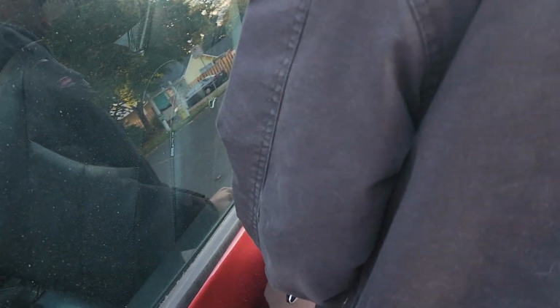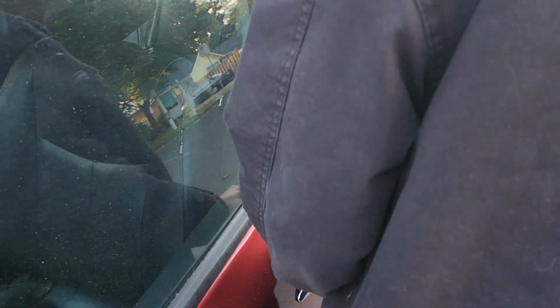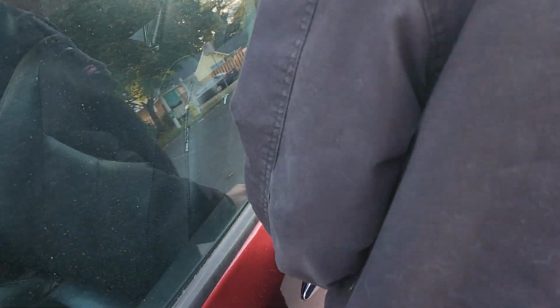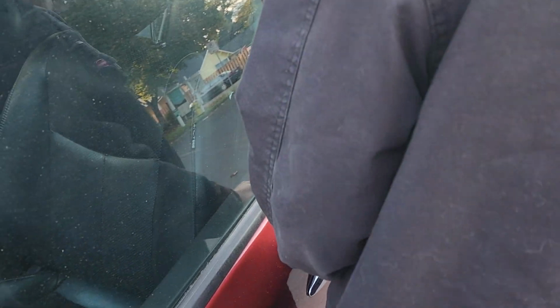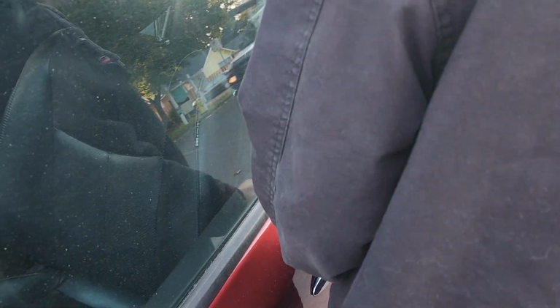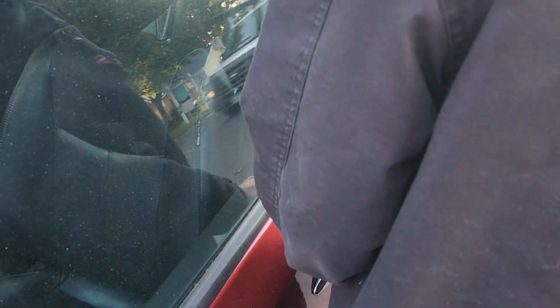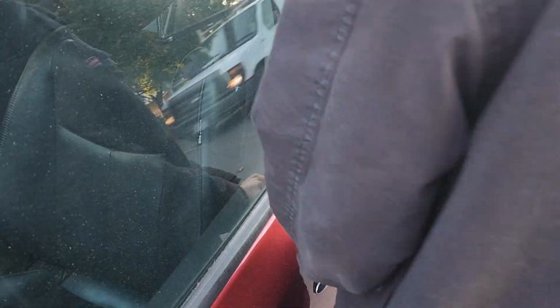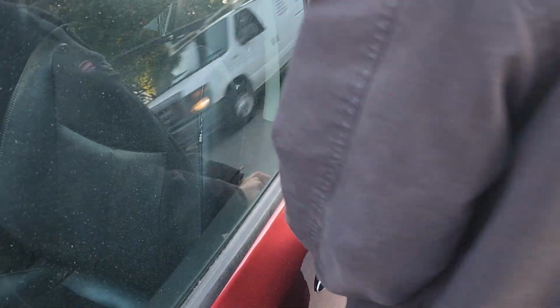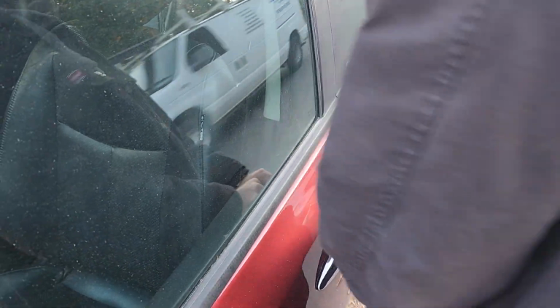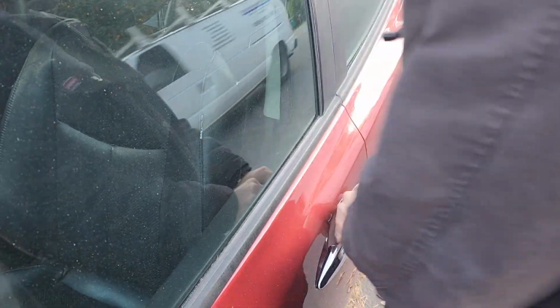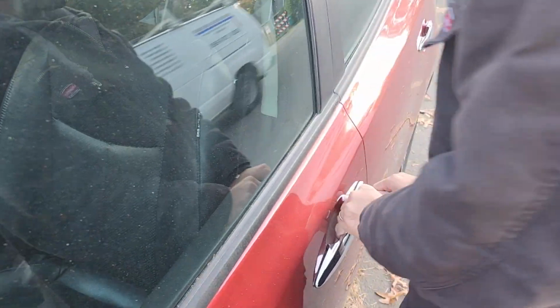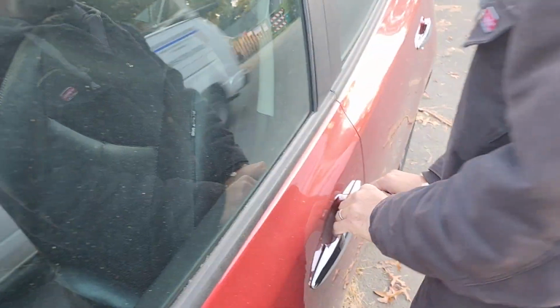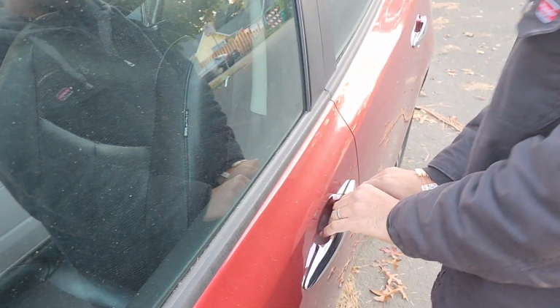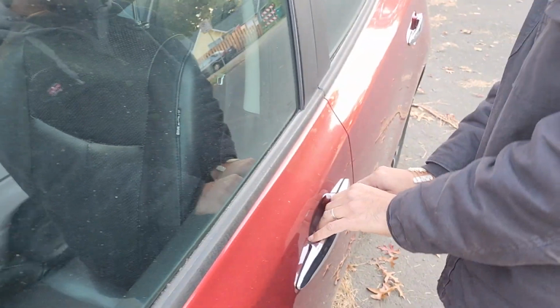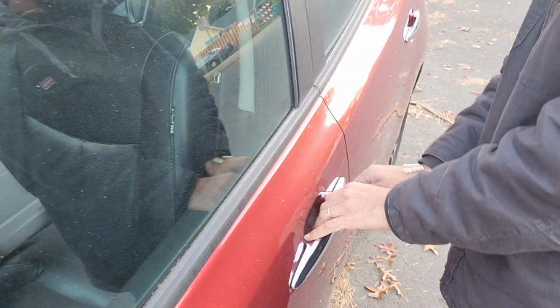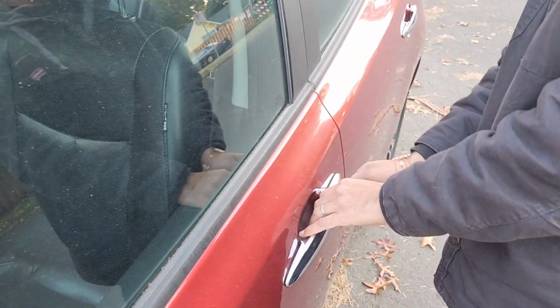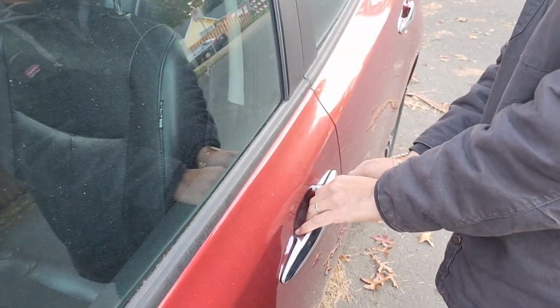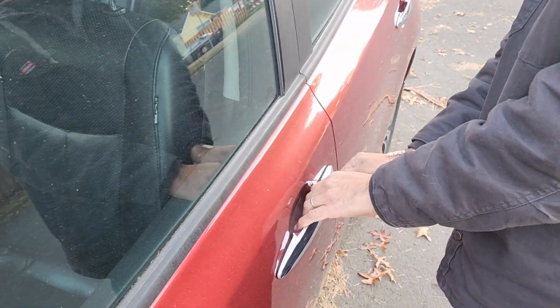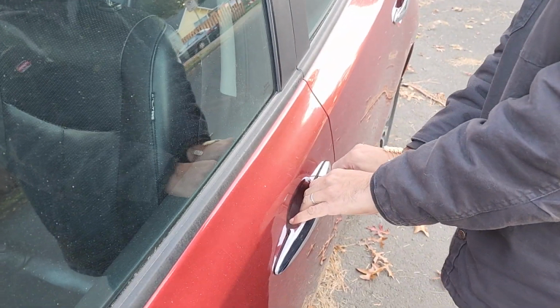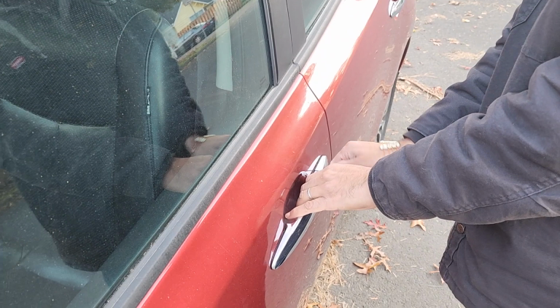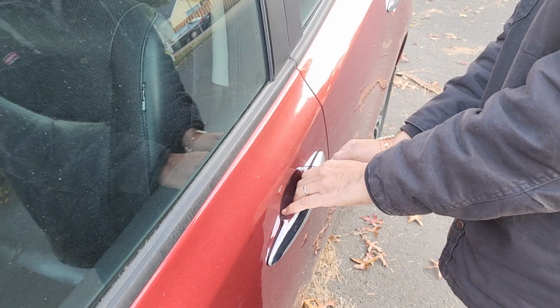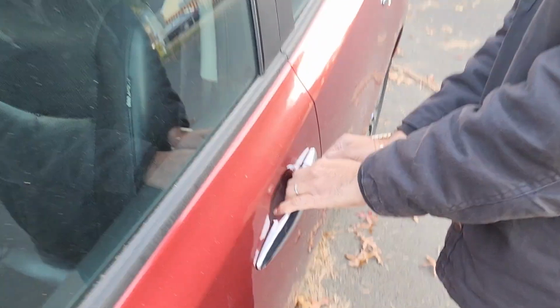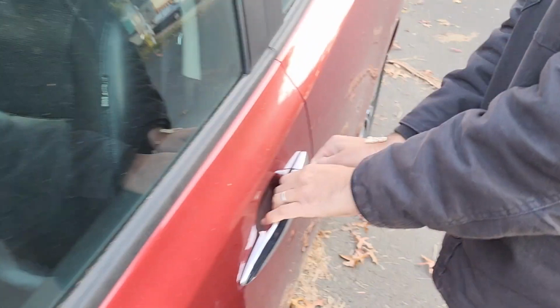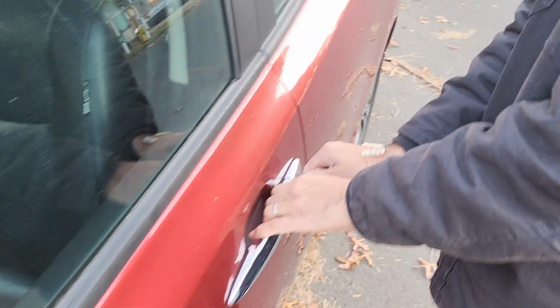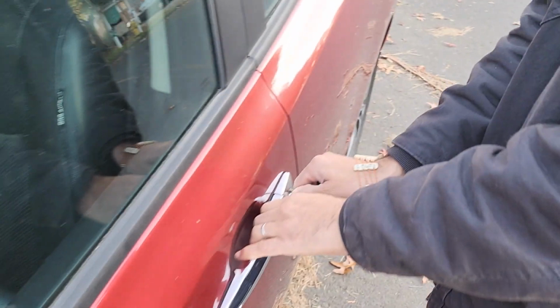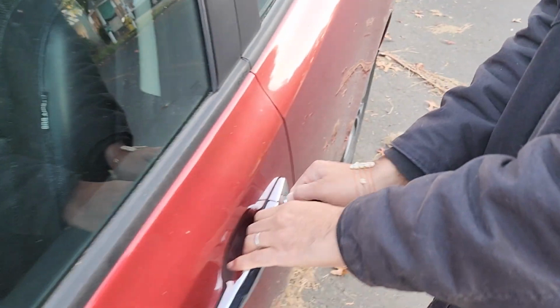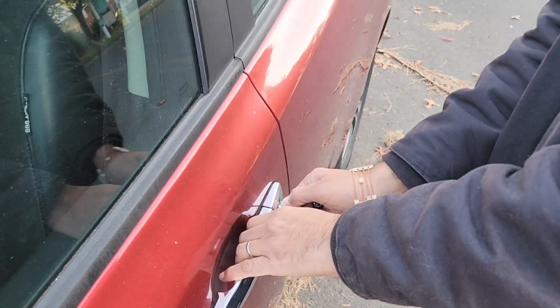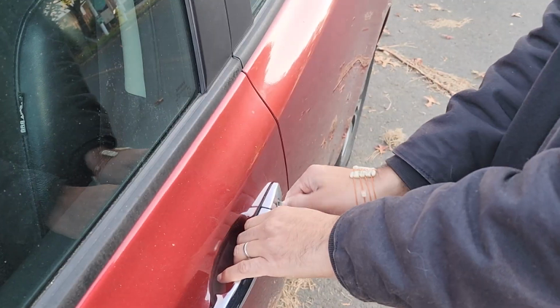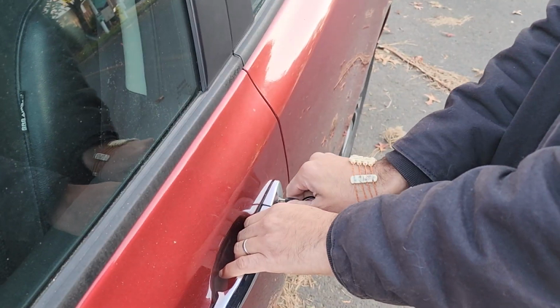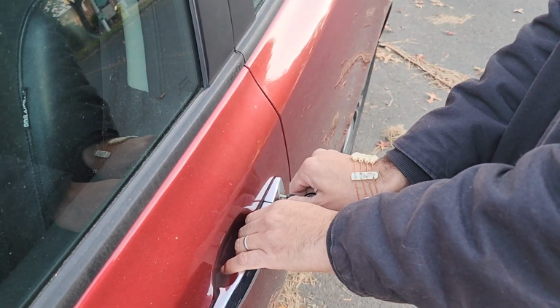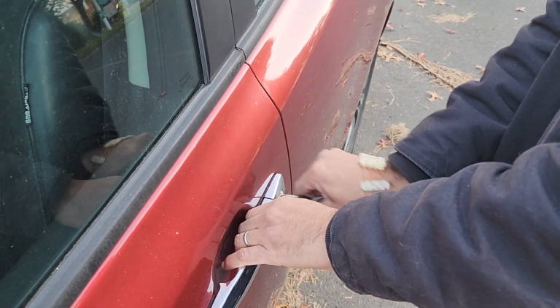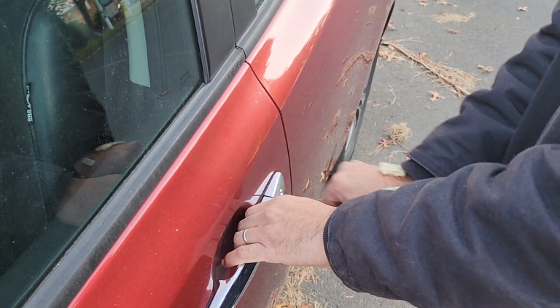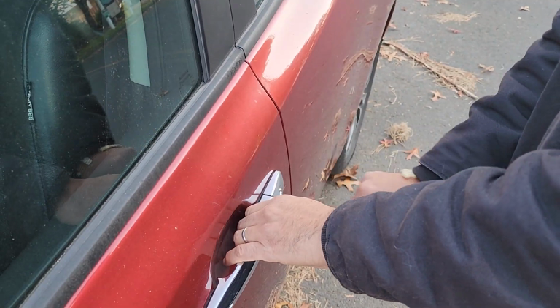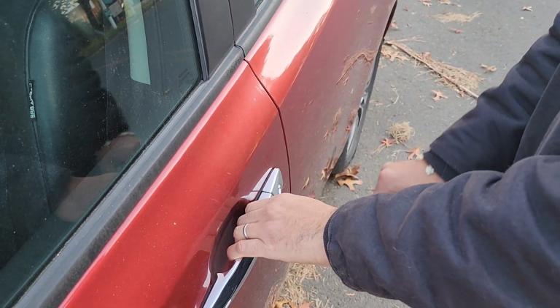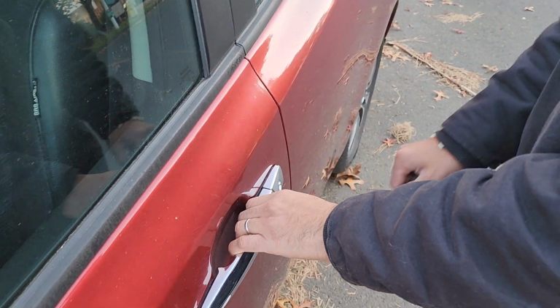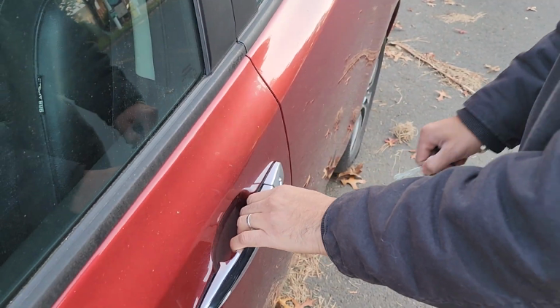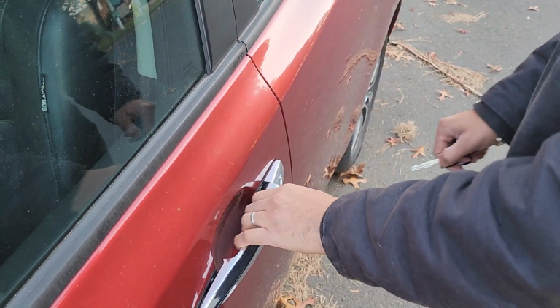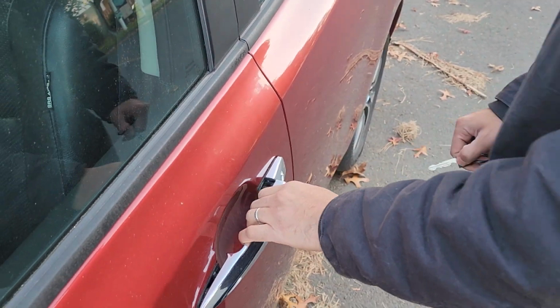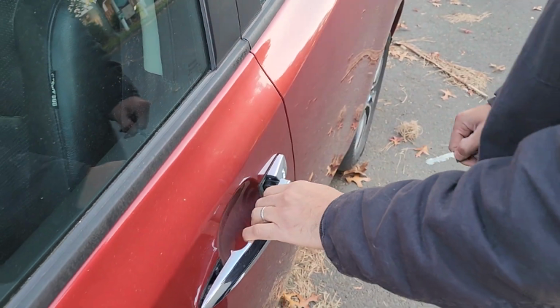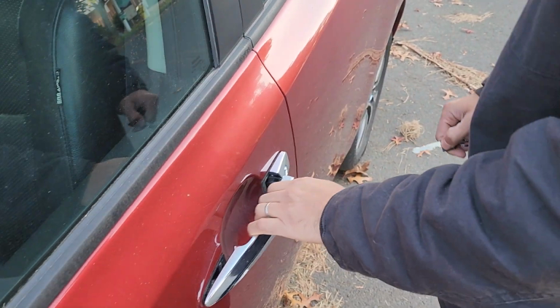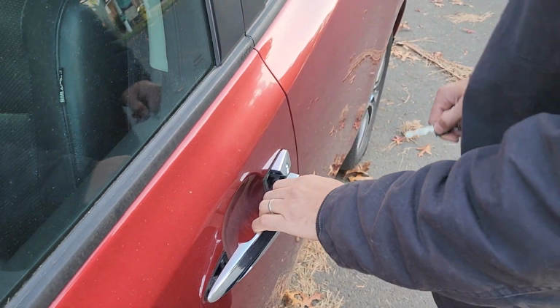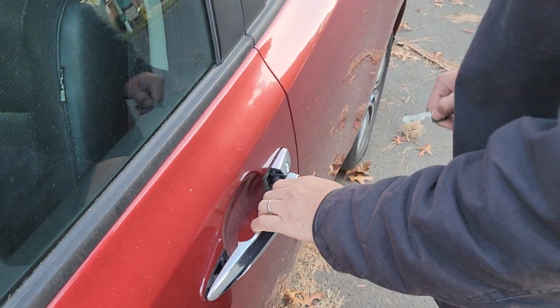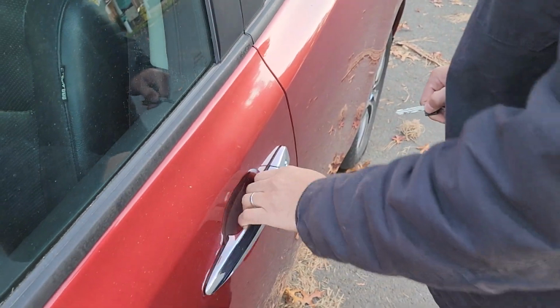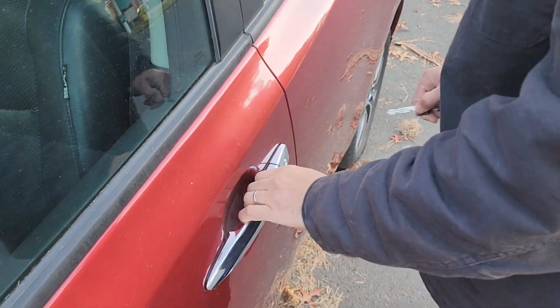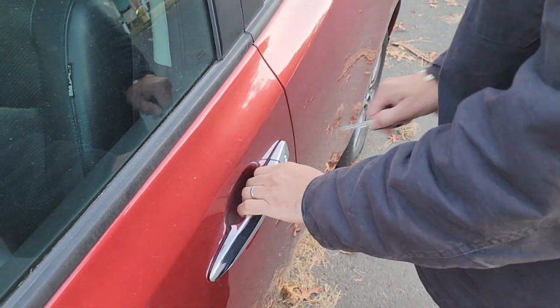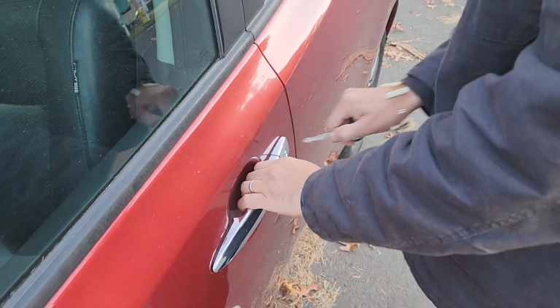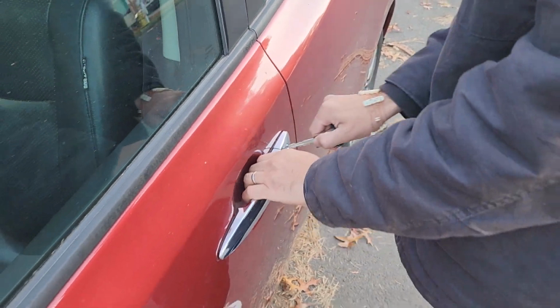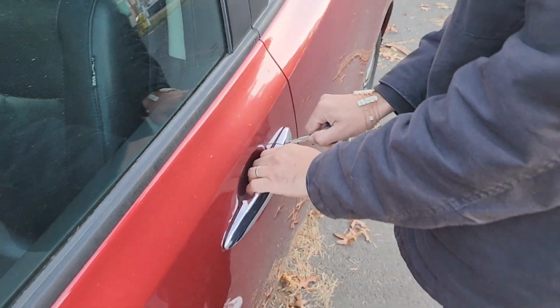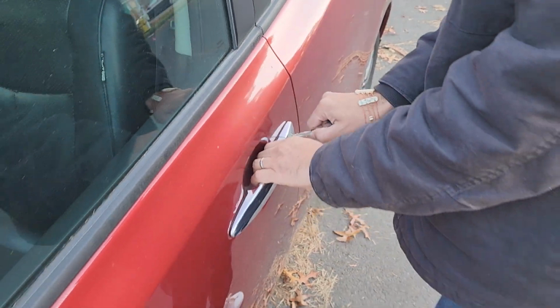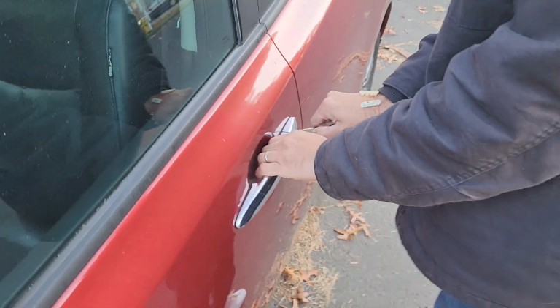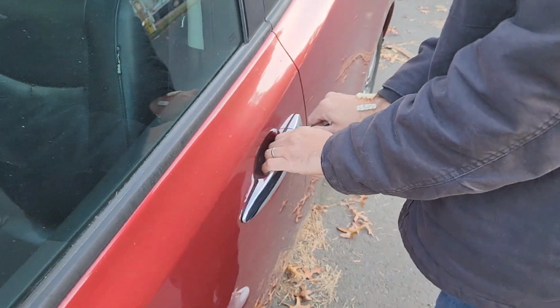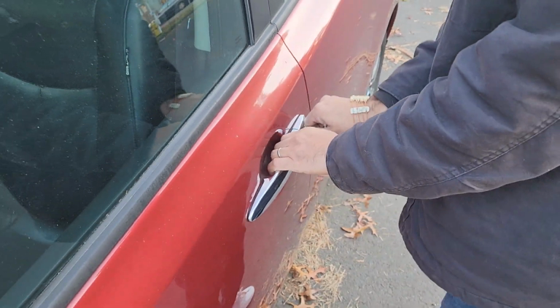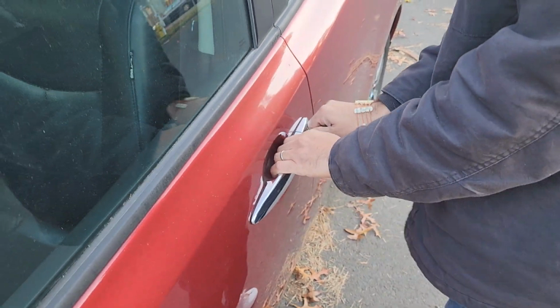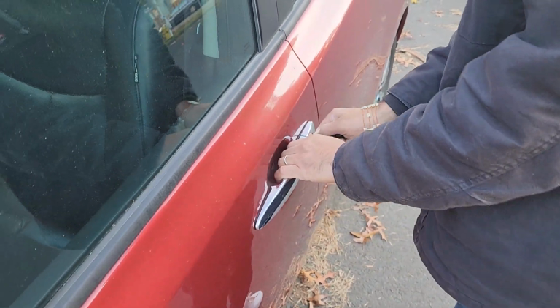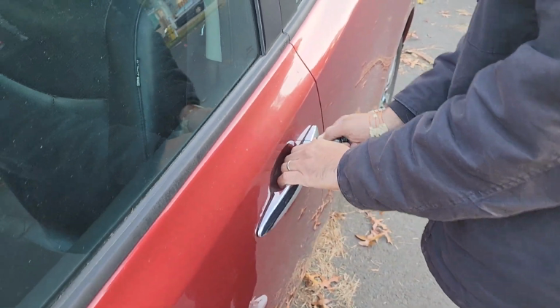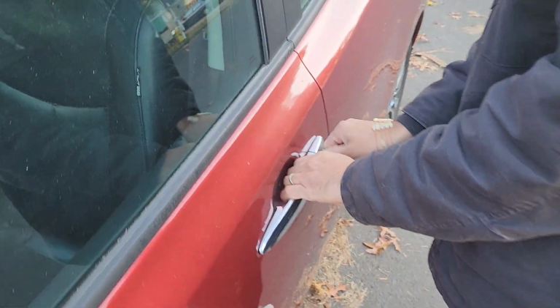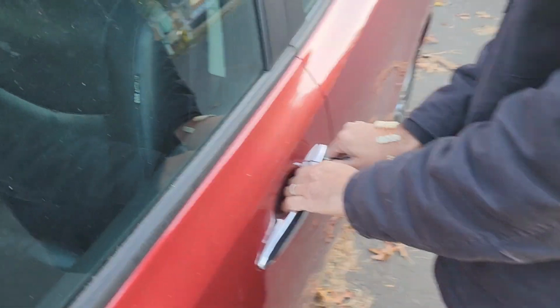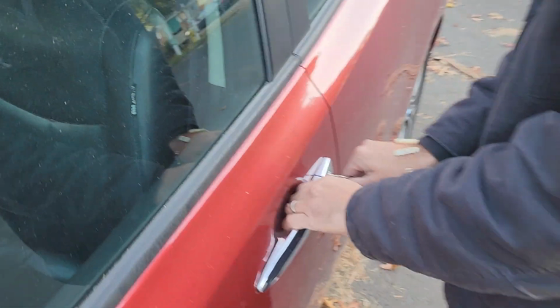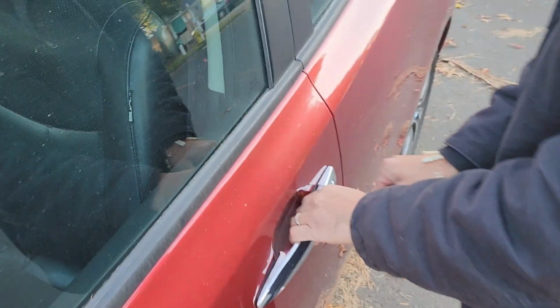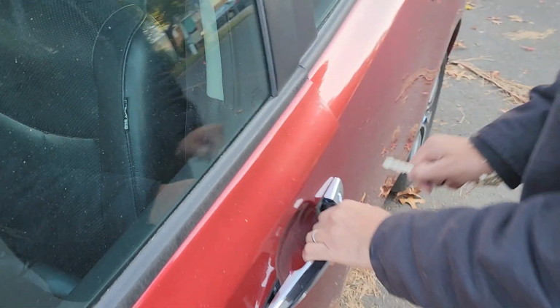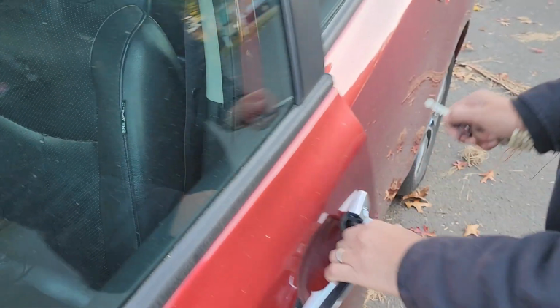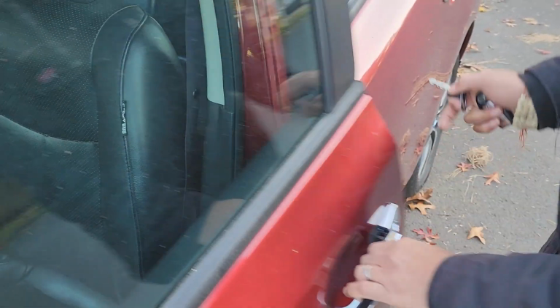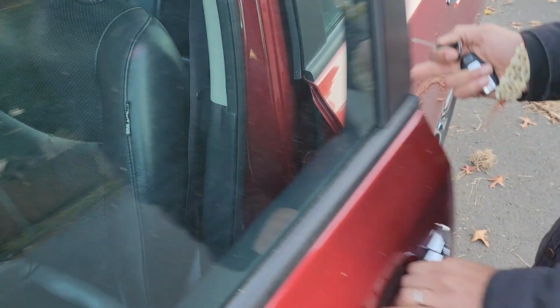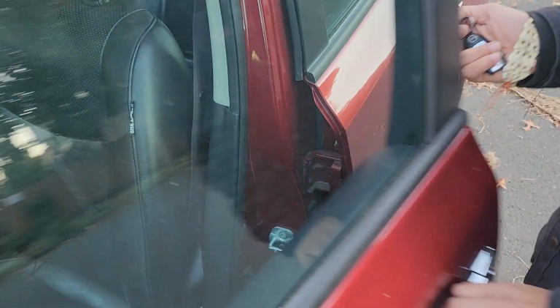You just put it in like so and you open the car. It has battery obviously right now.